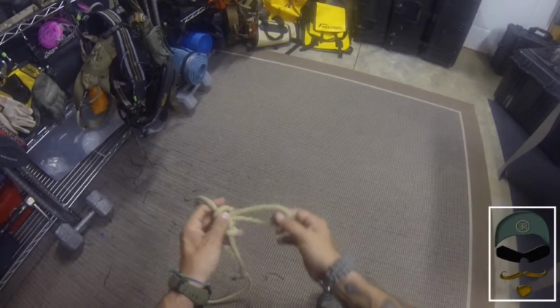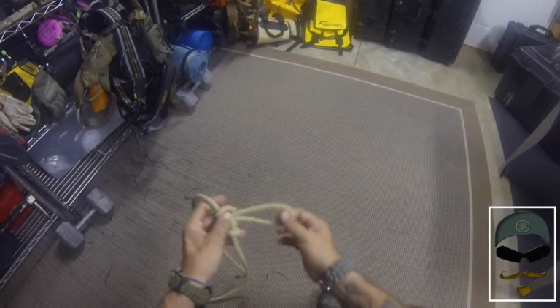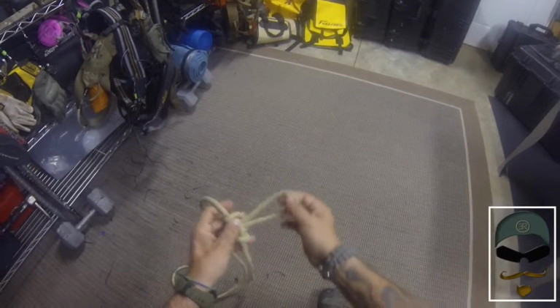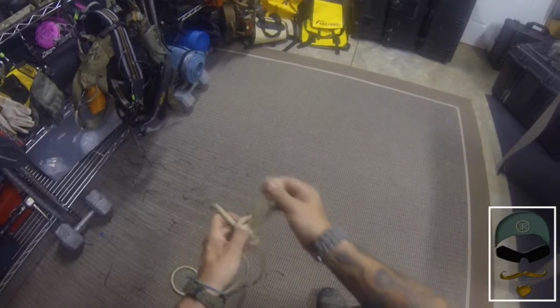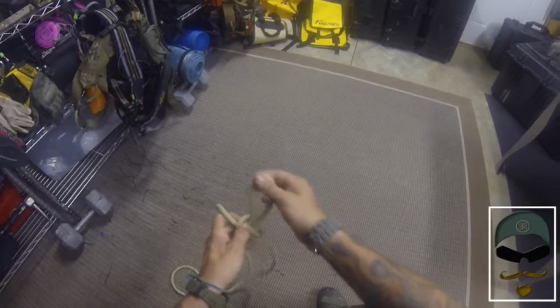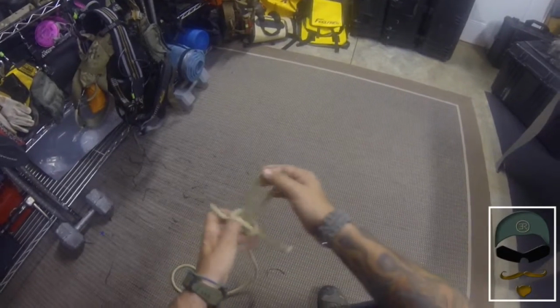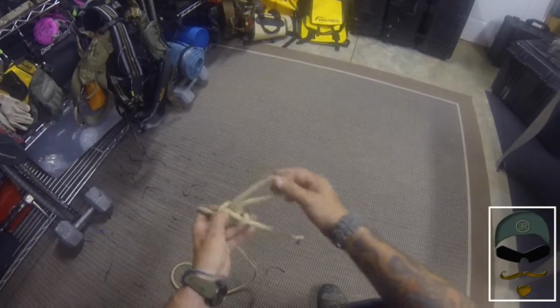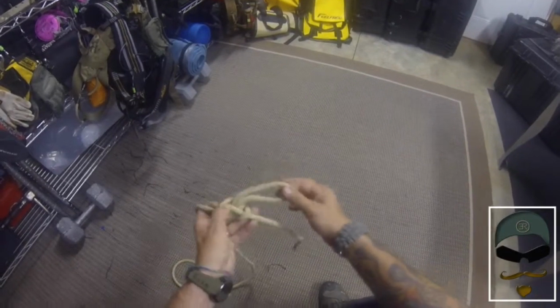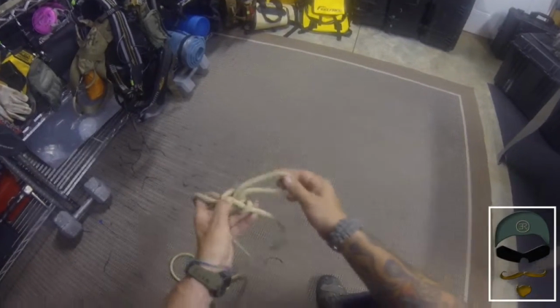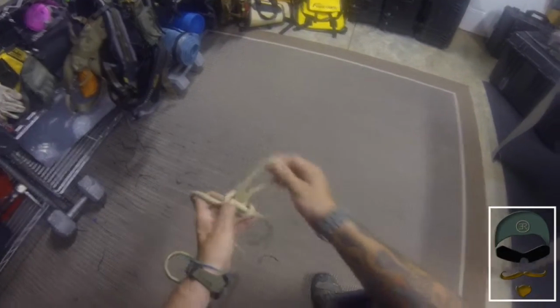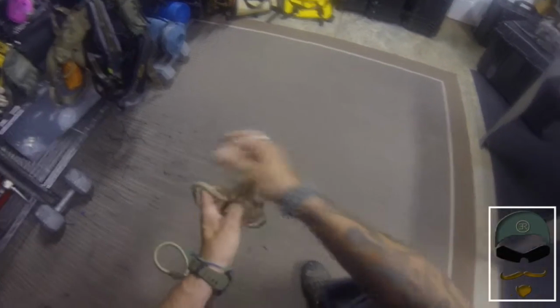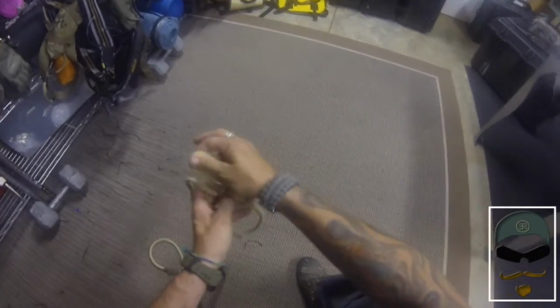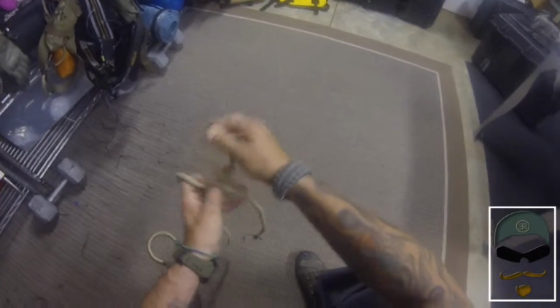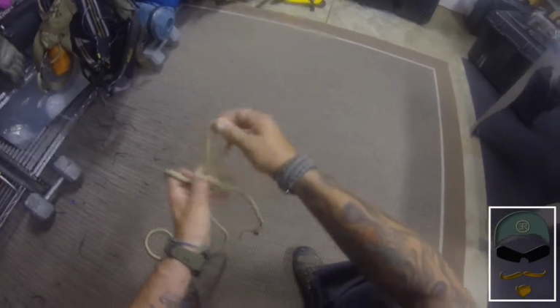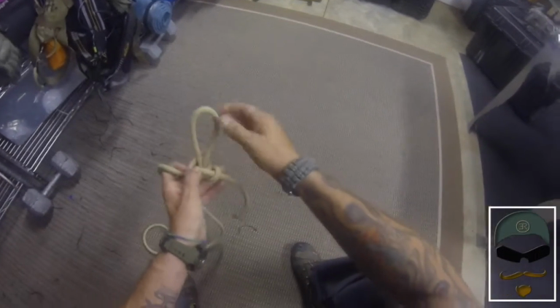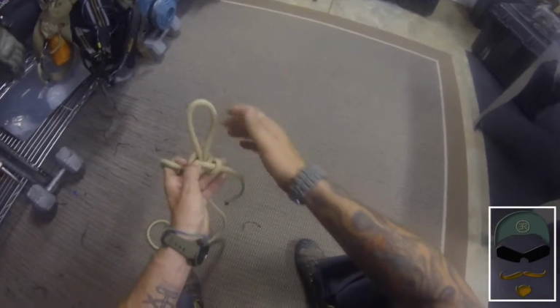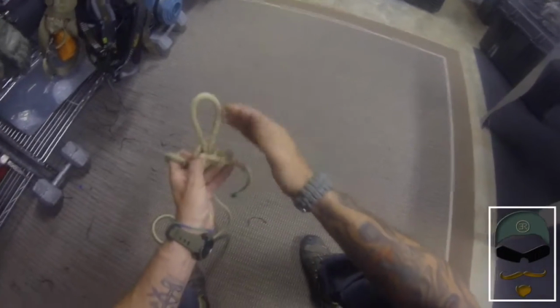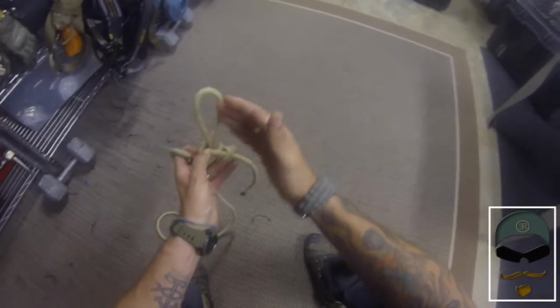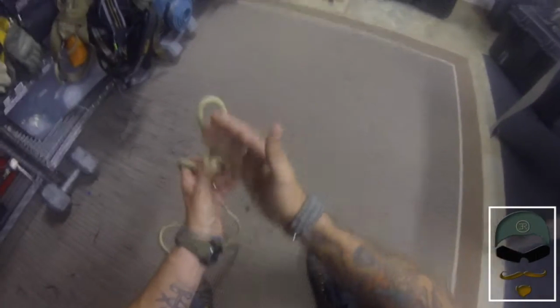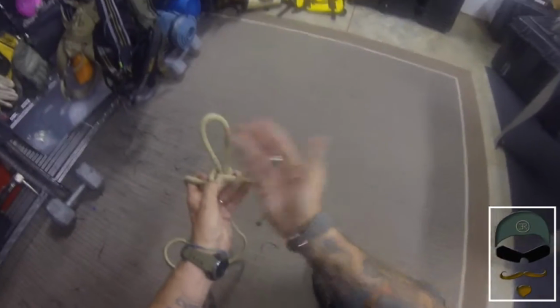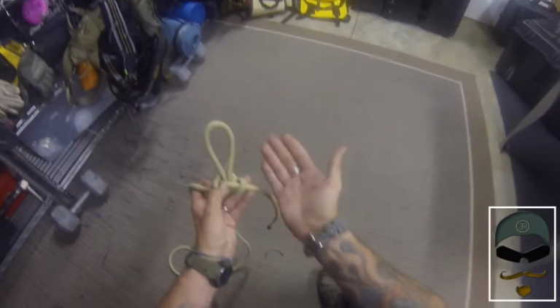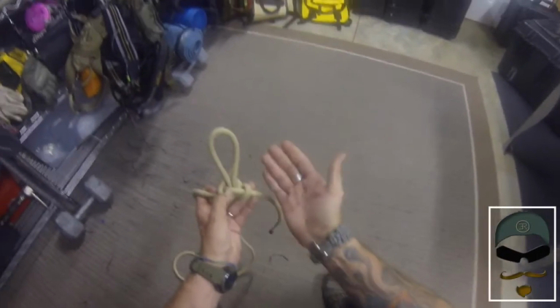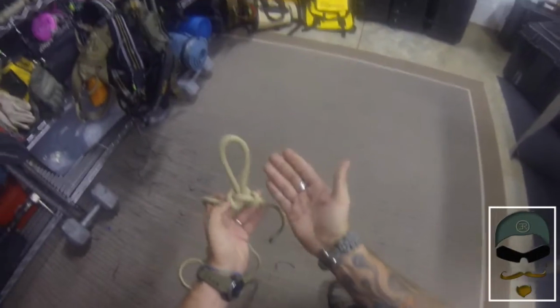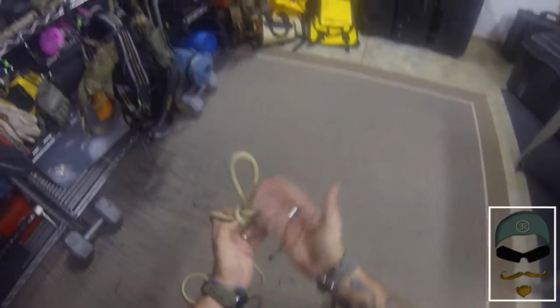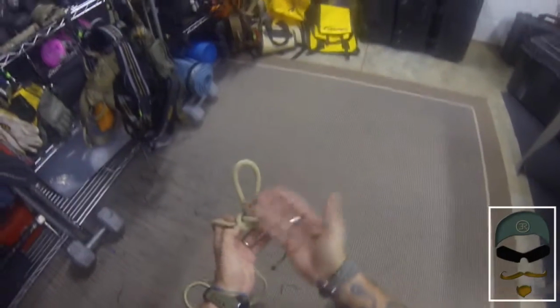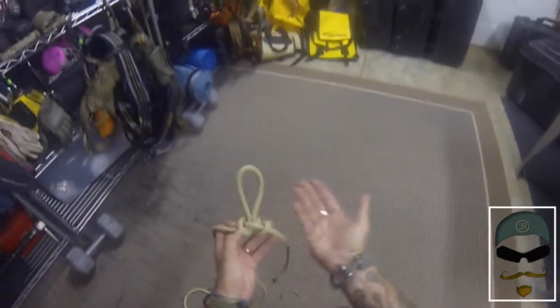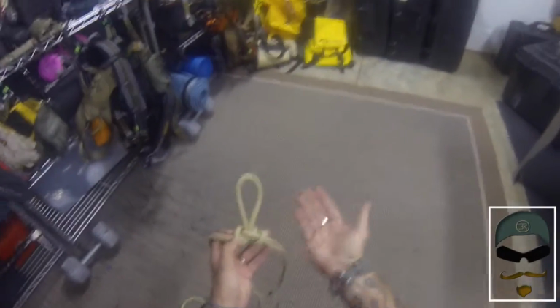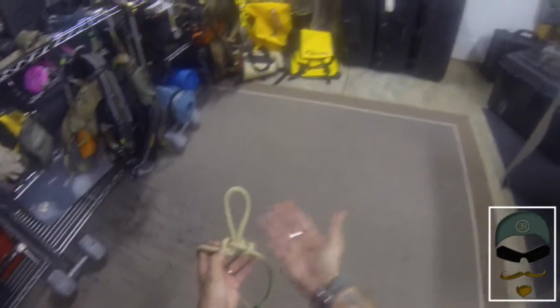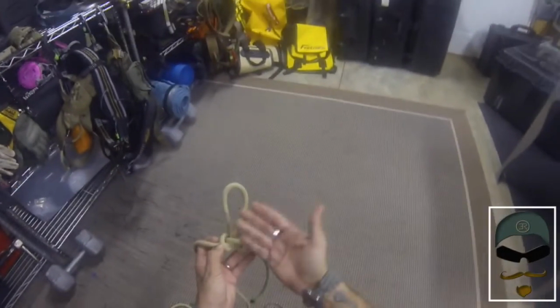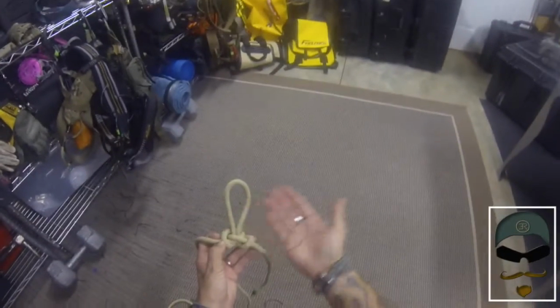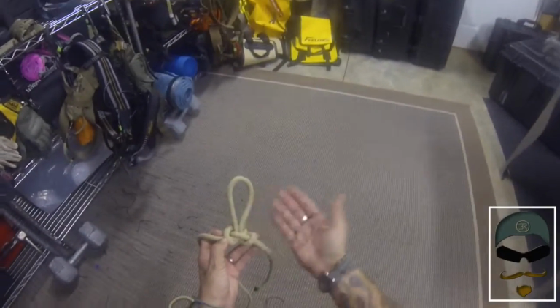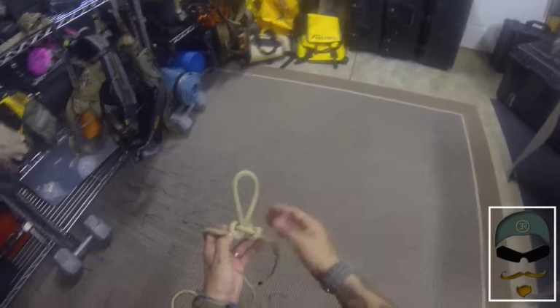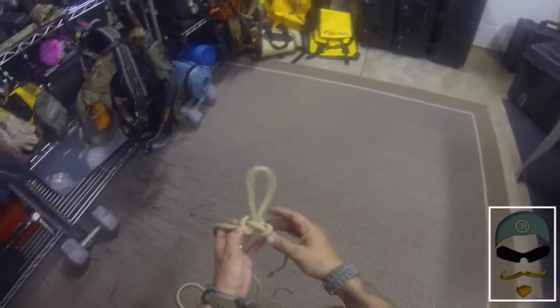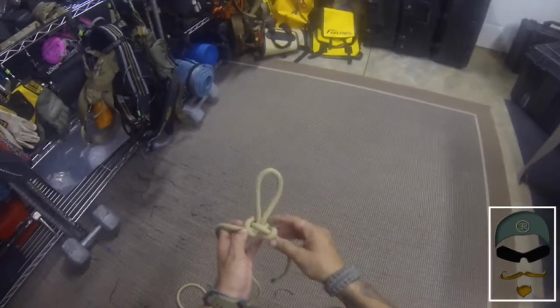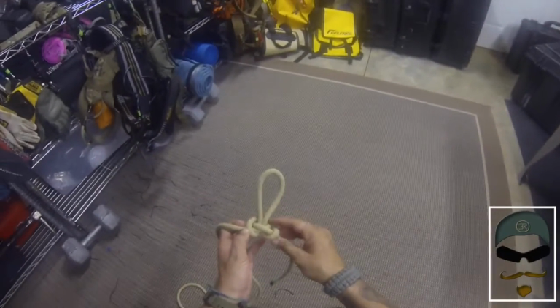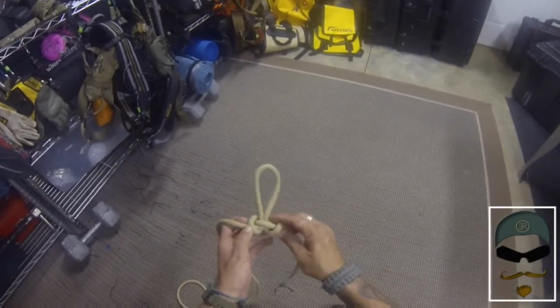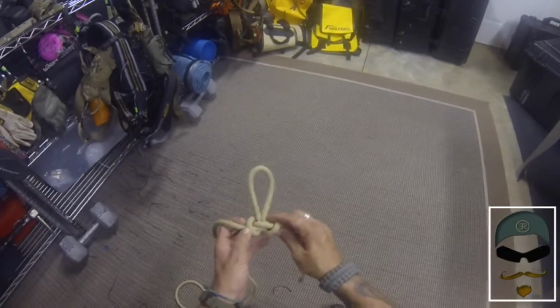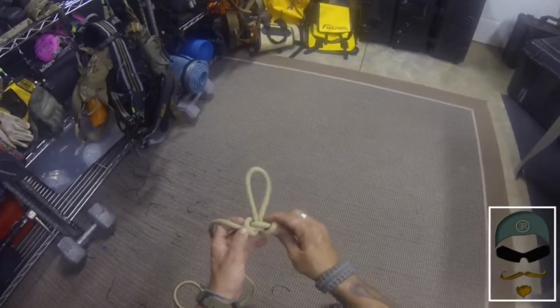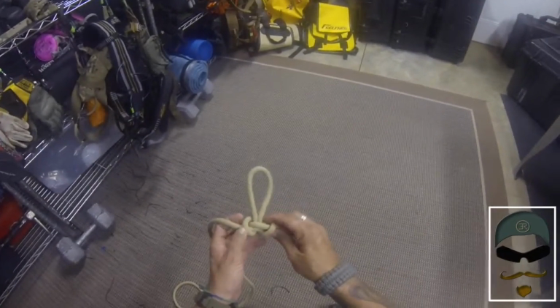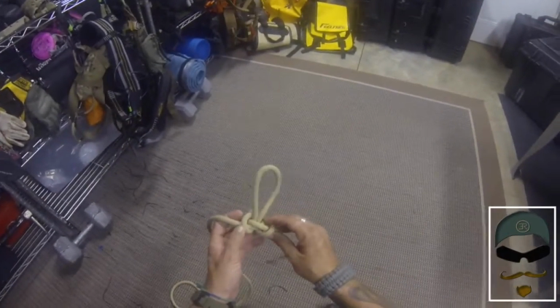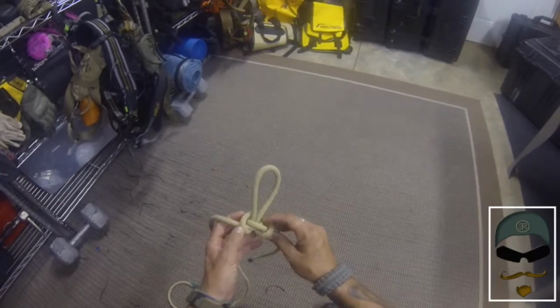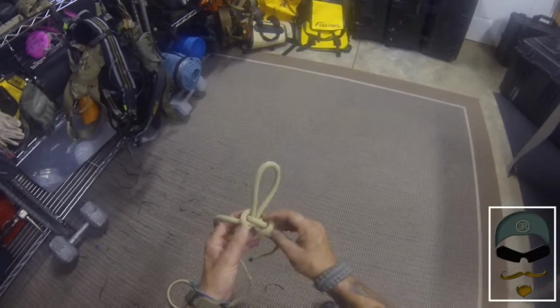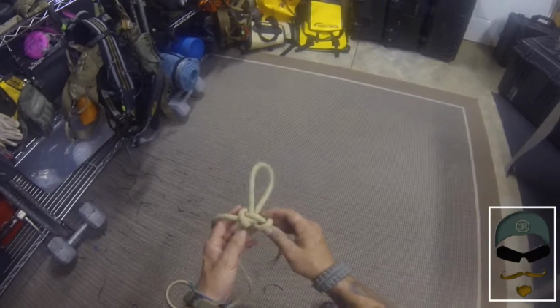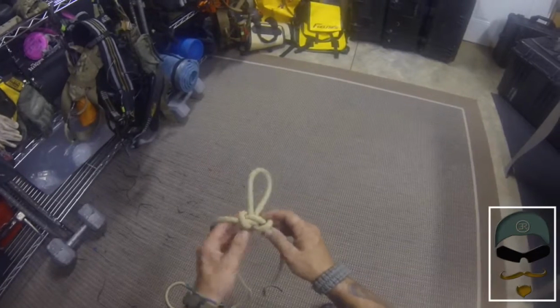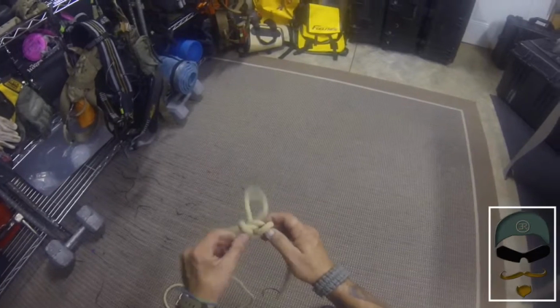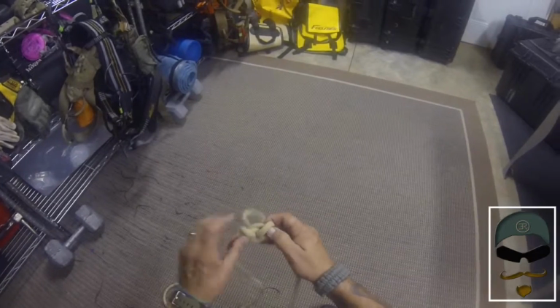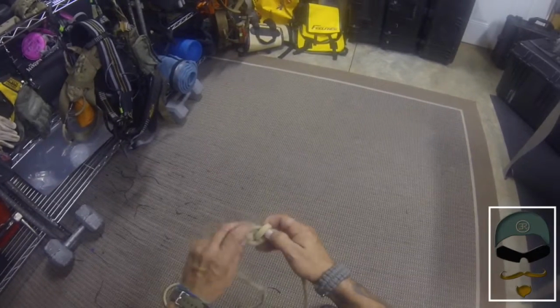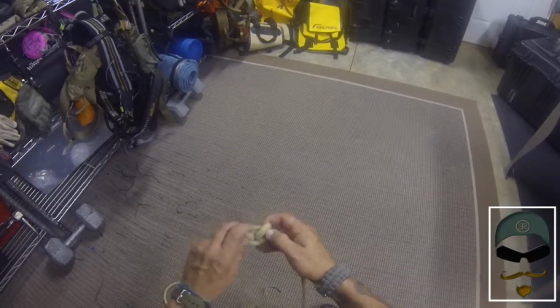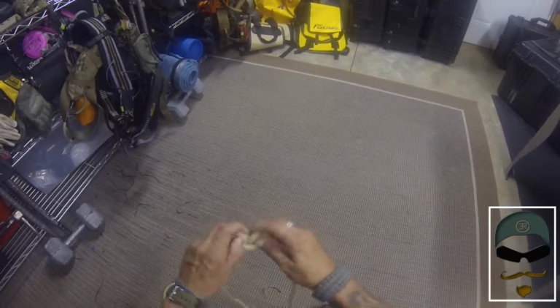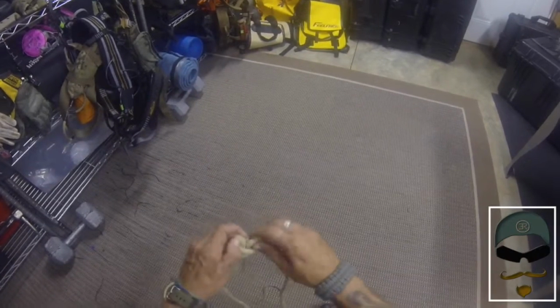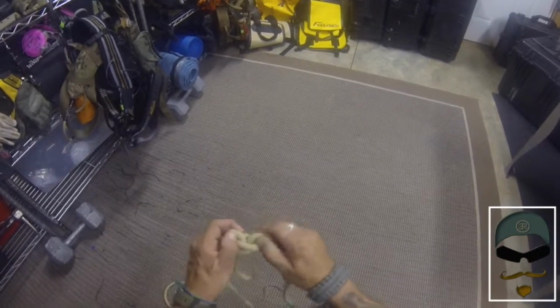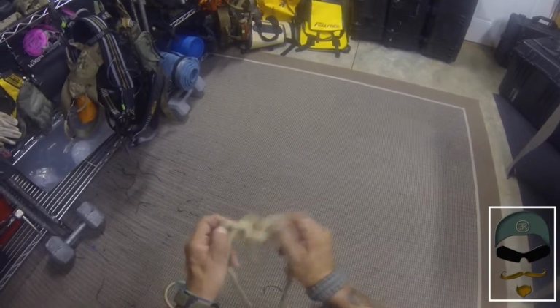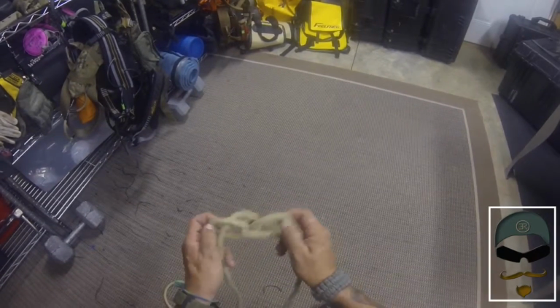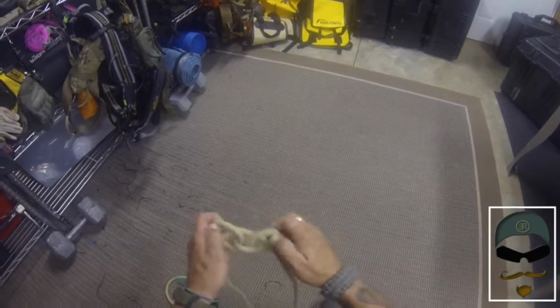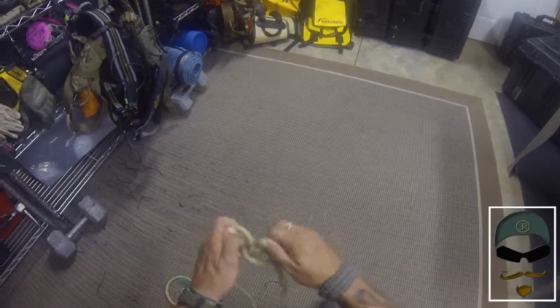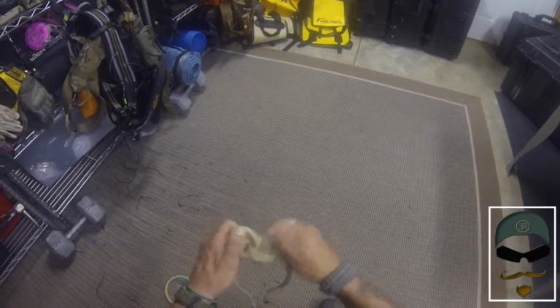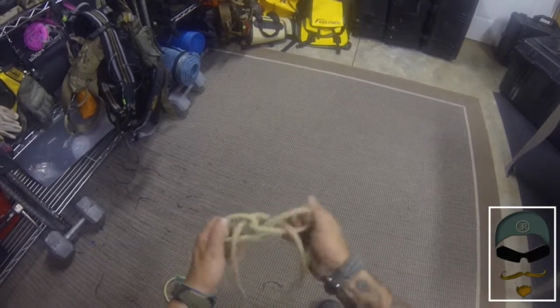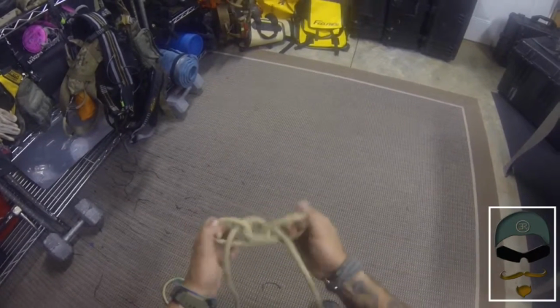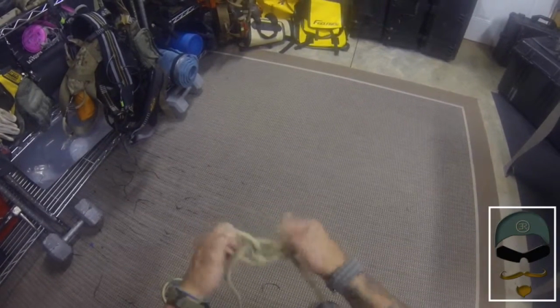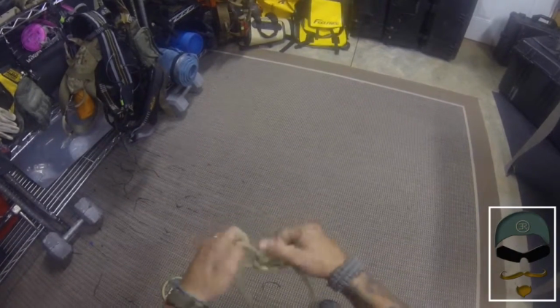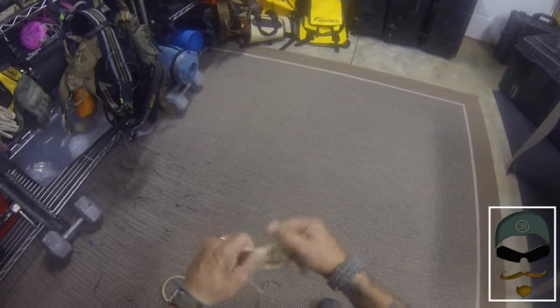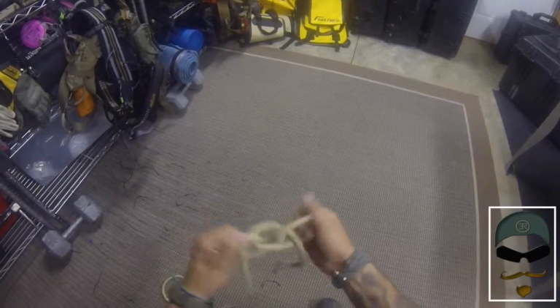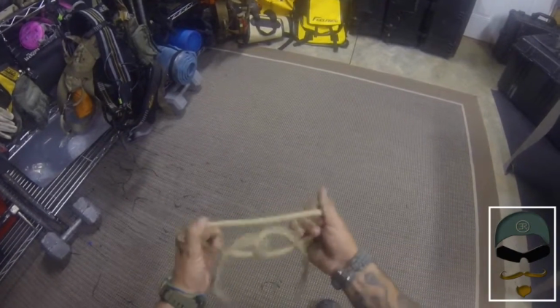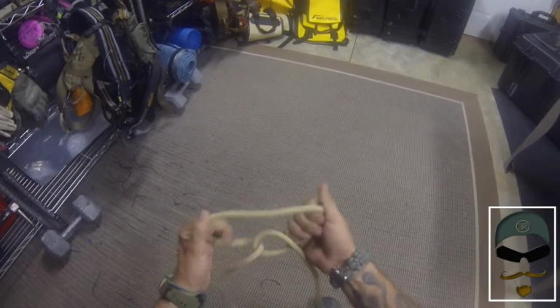When you tie in there, it's multi-directional. So it kind of takes the place of that directional figure eight for a lot of utilization.